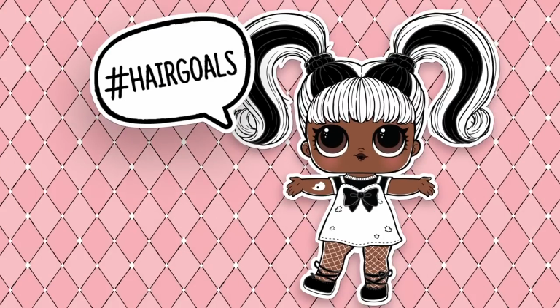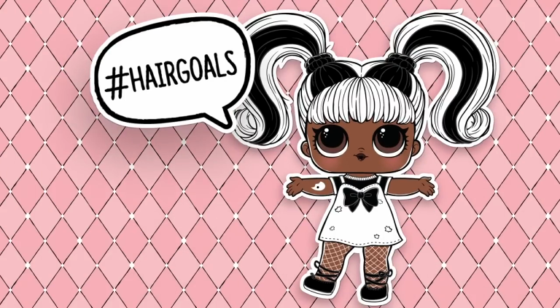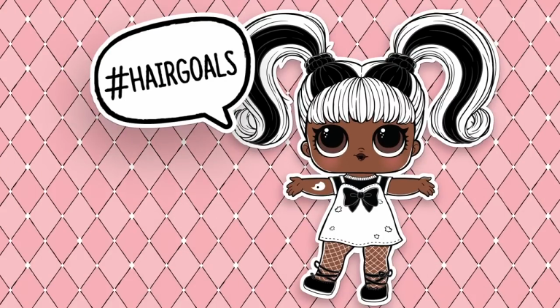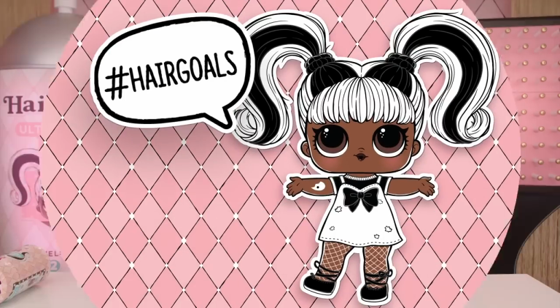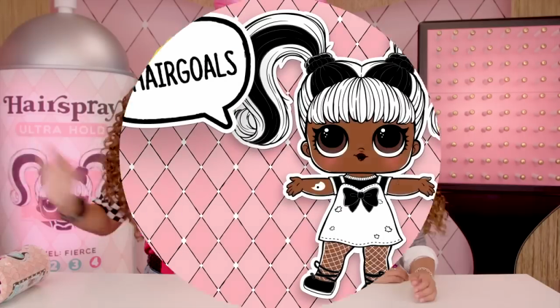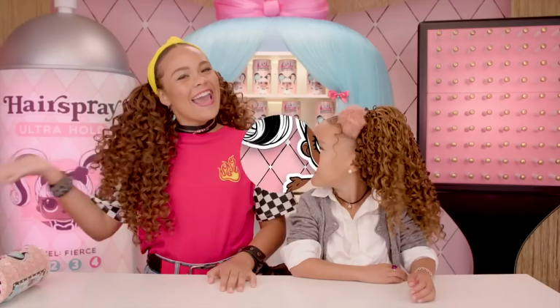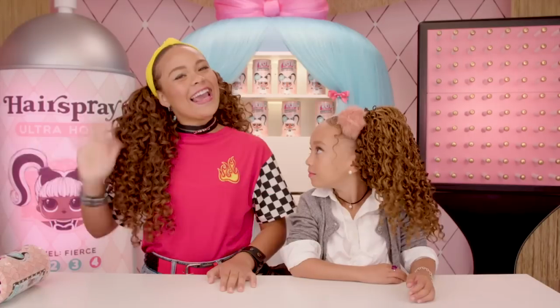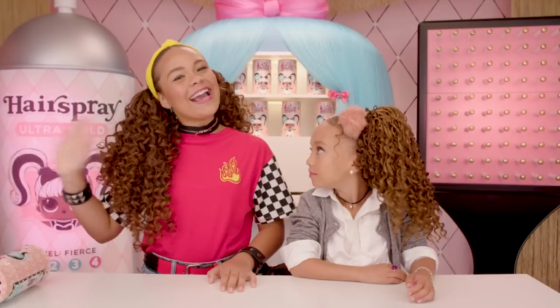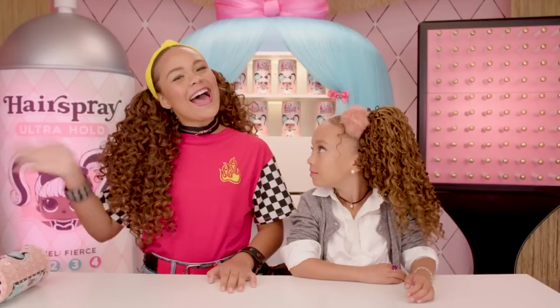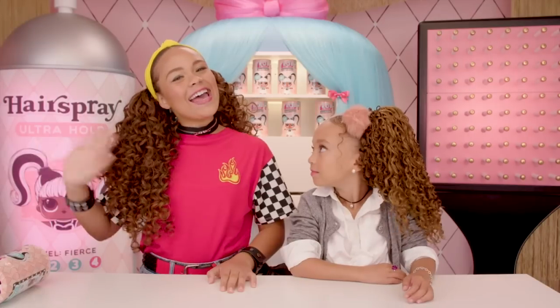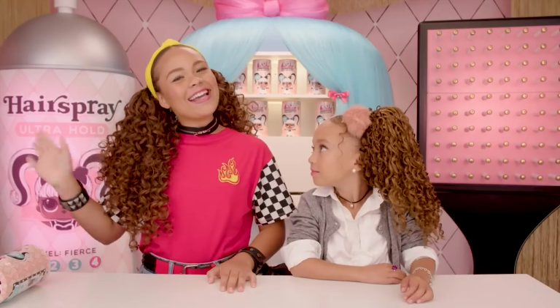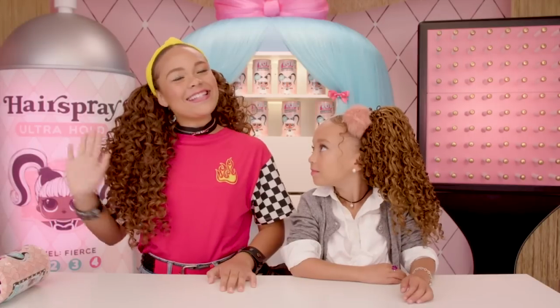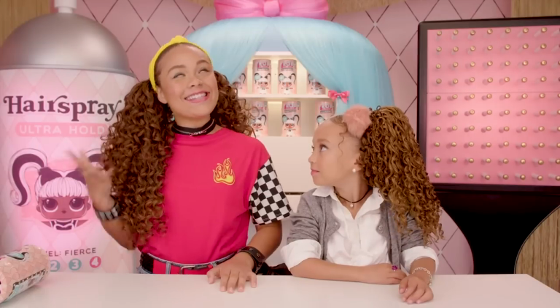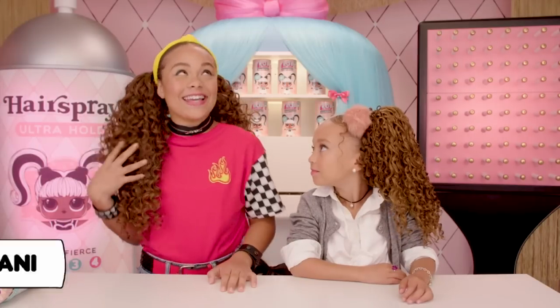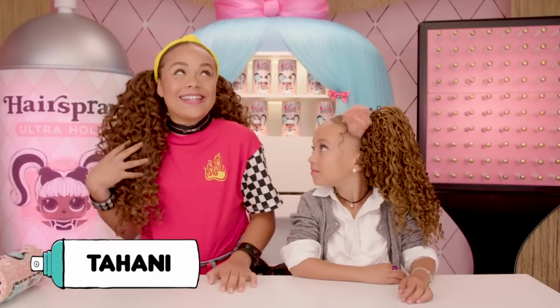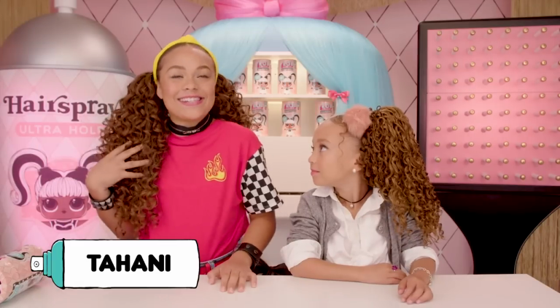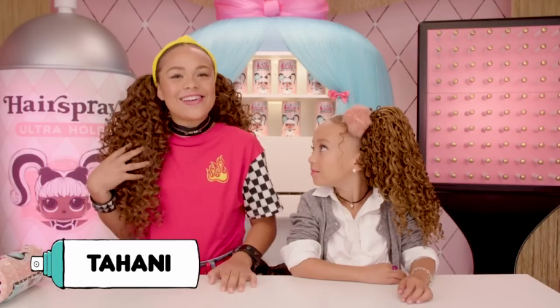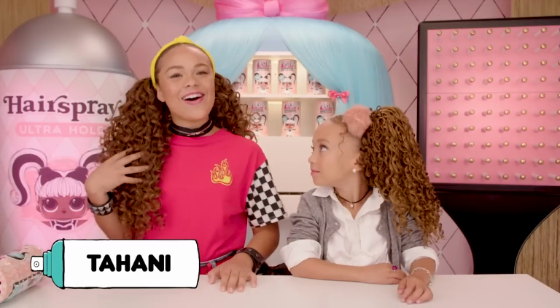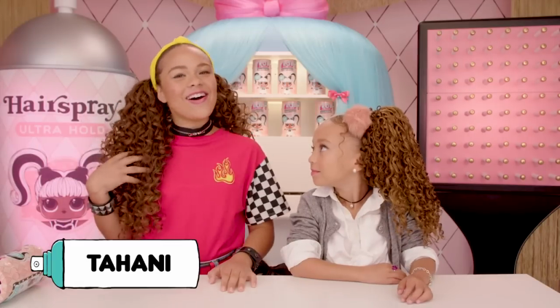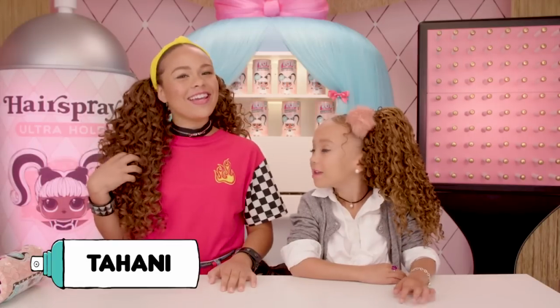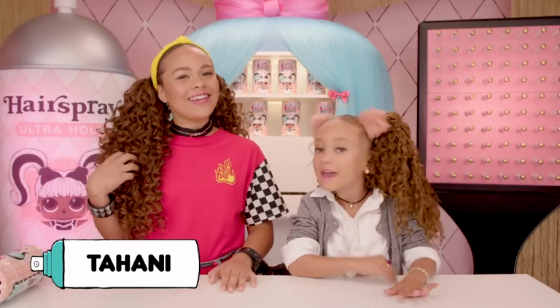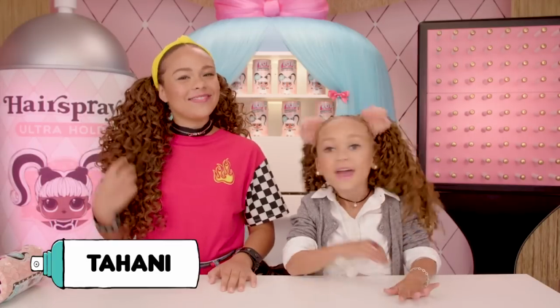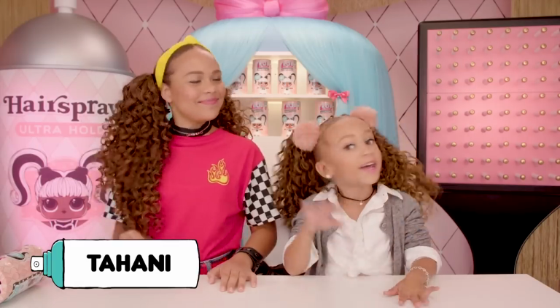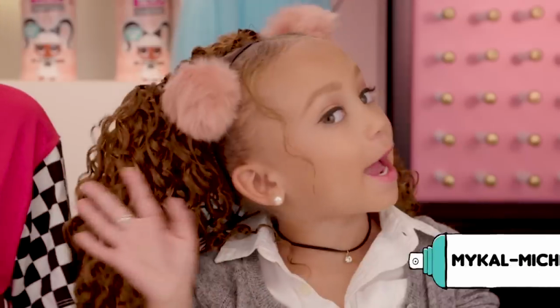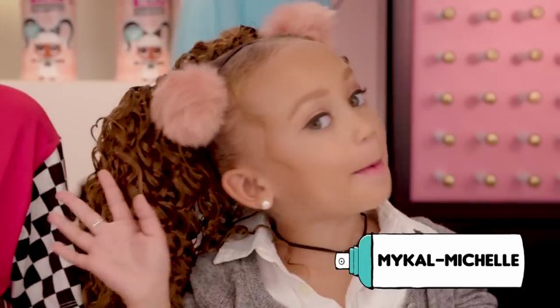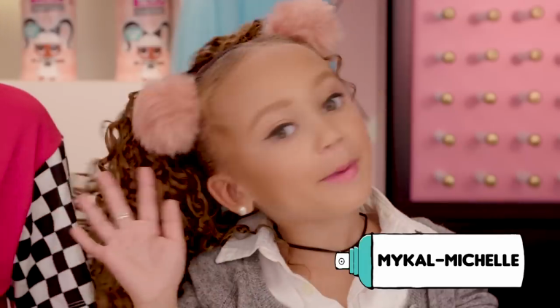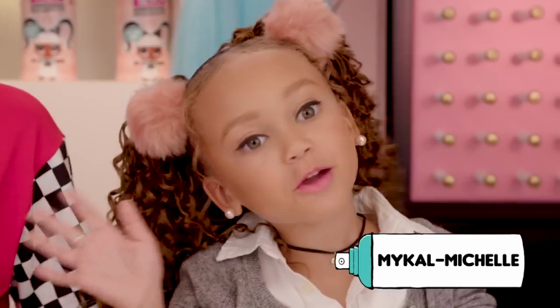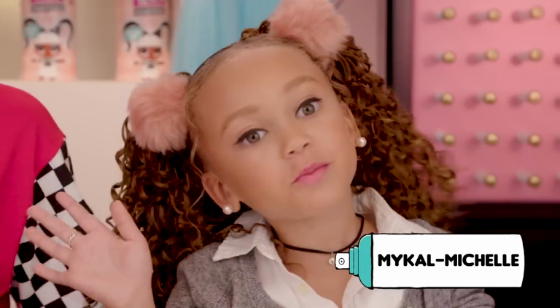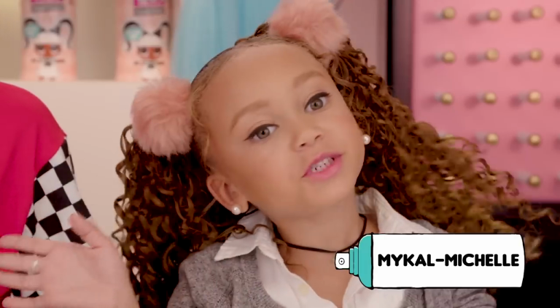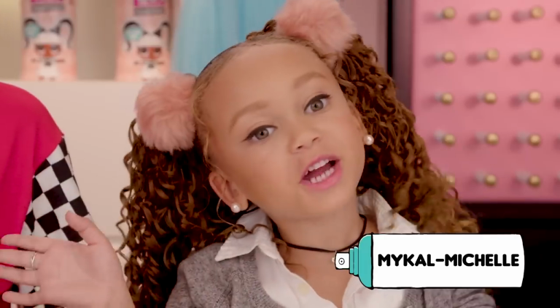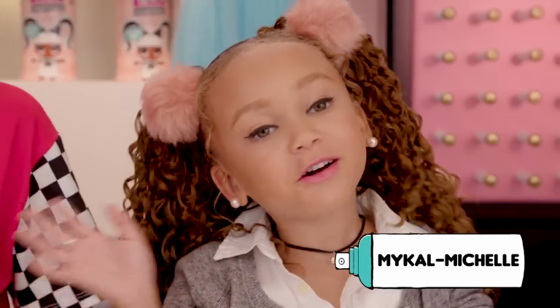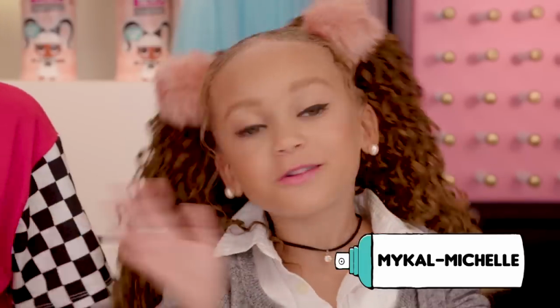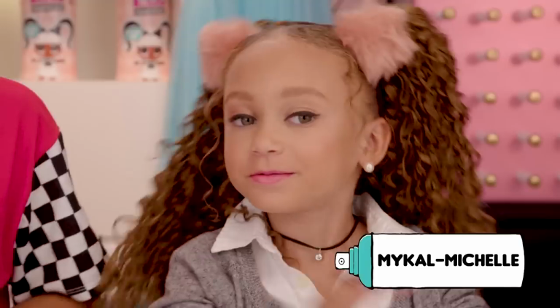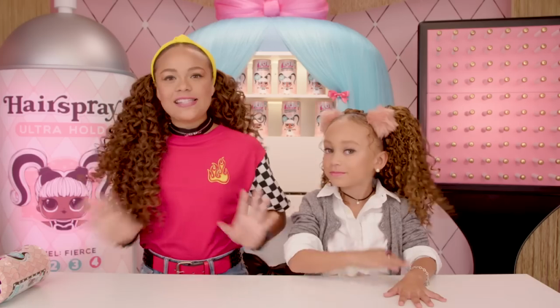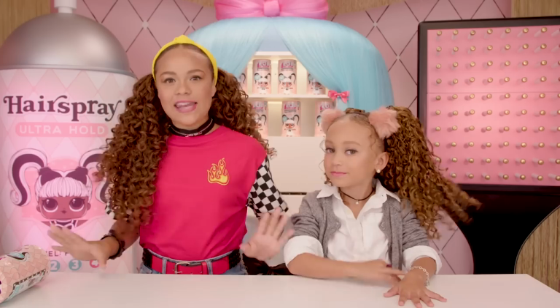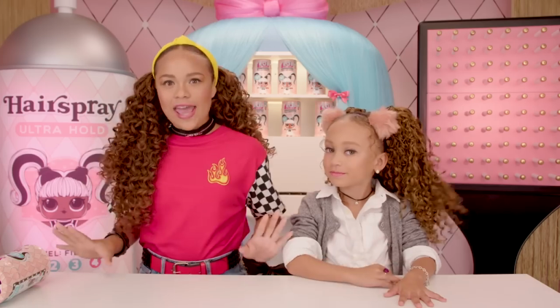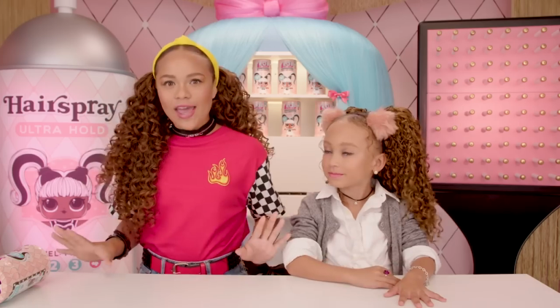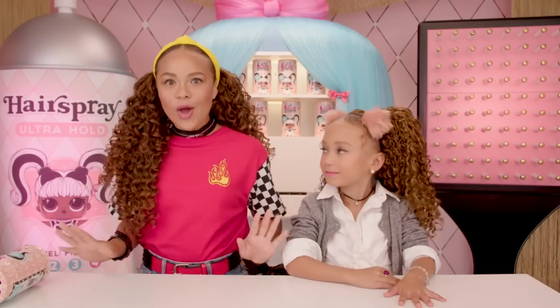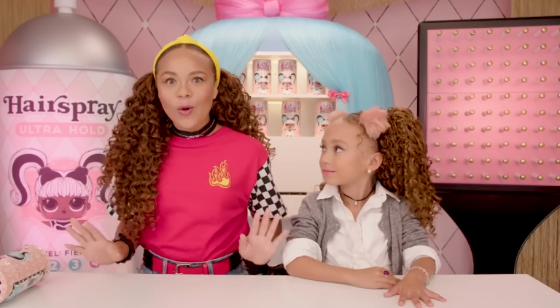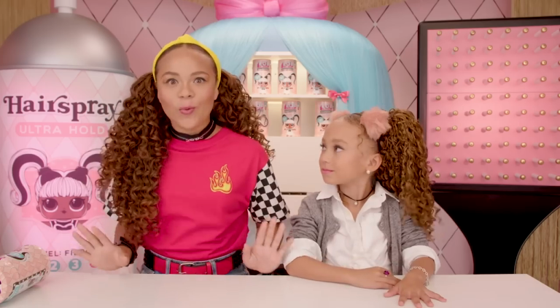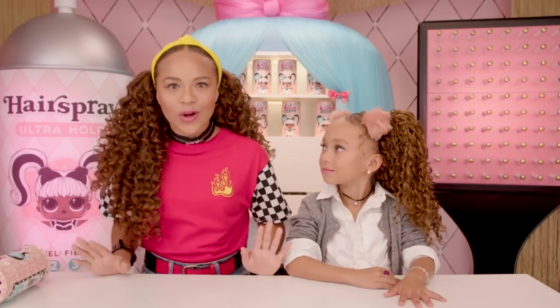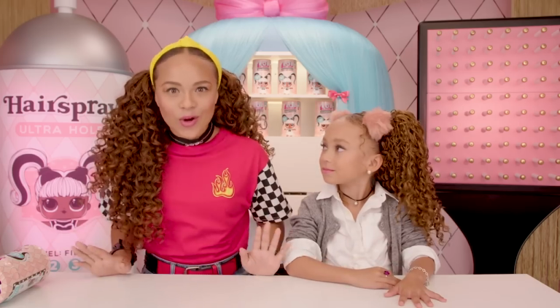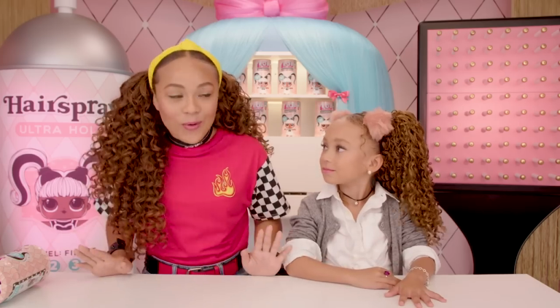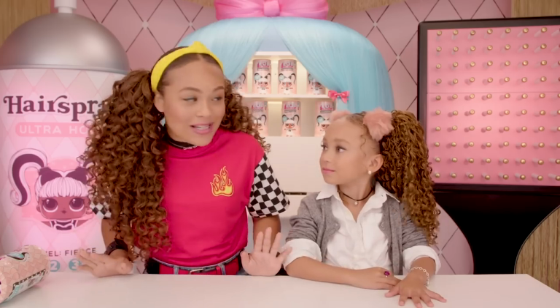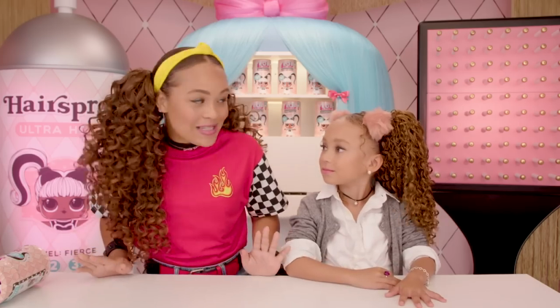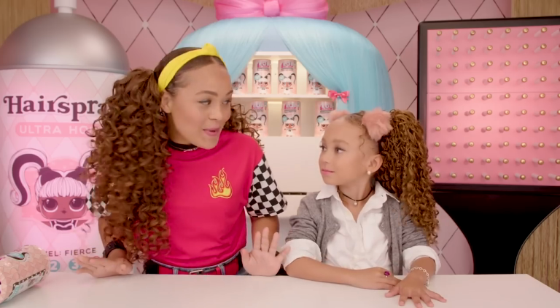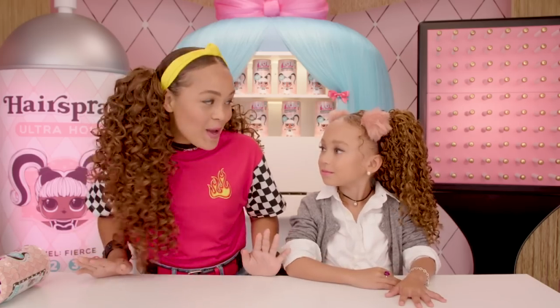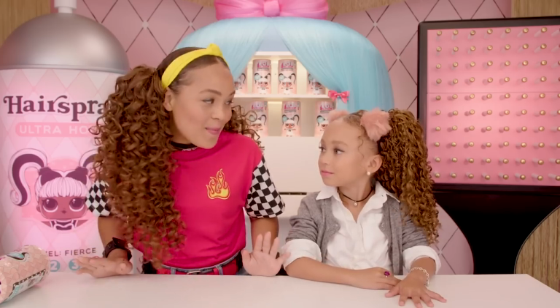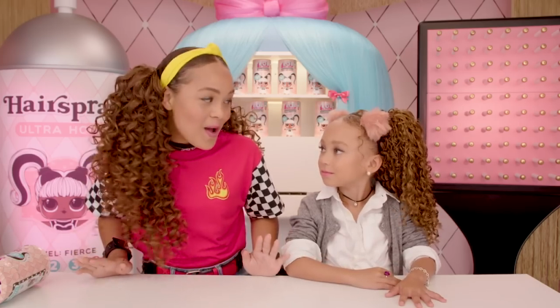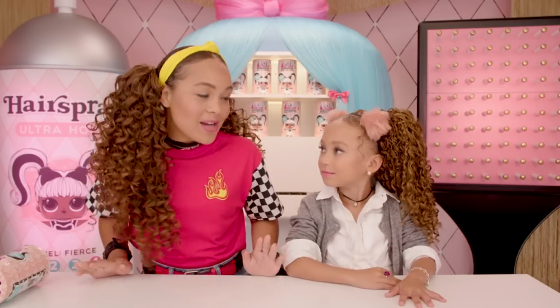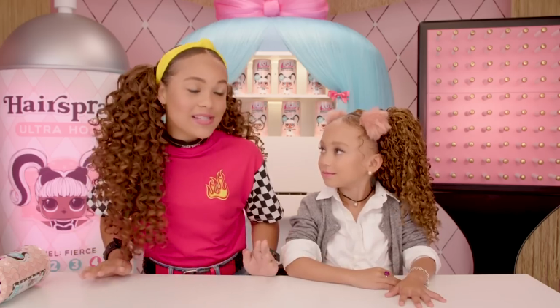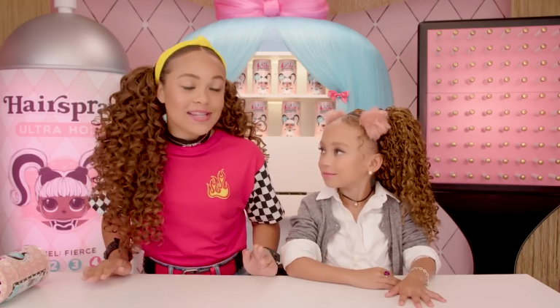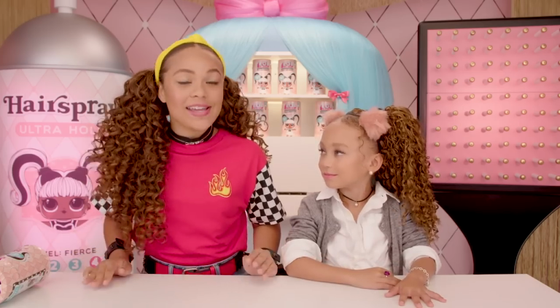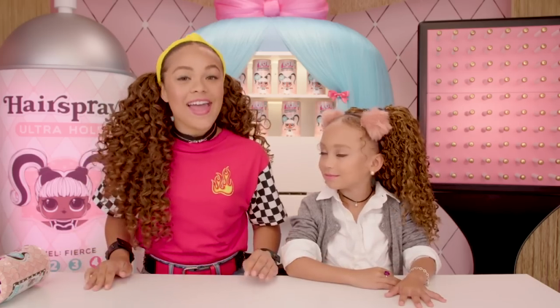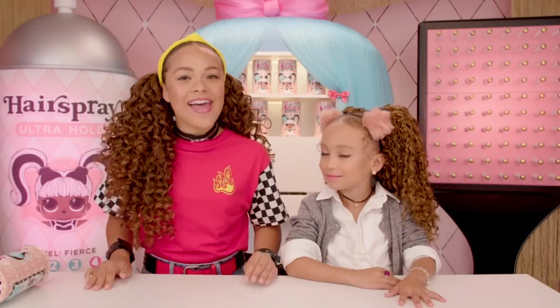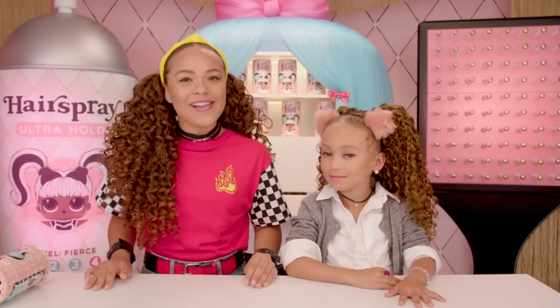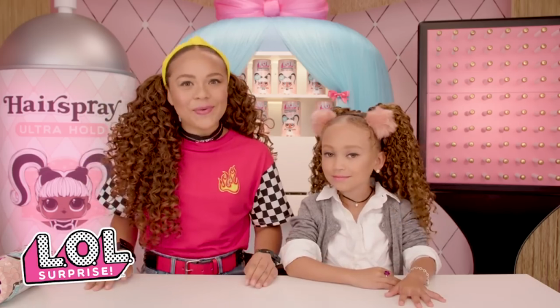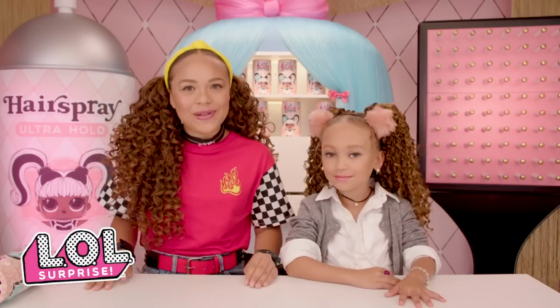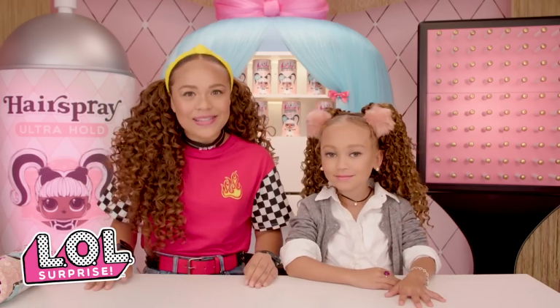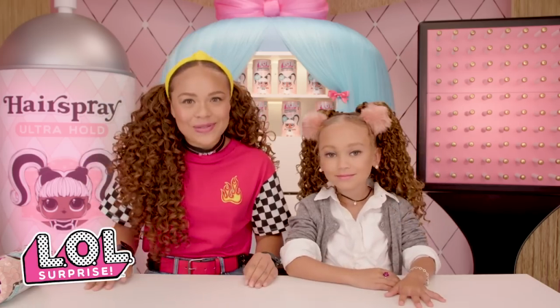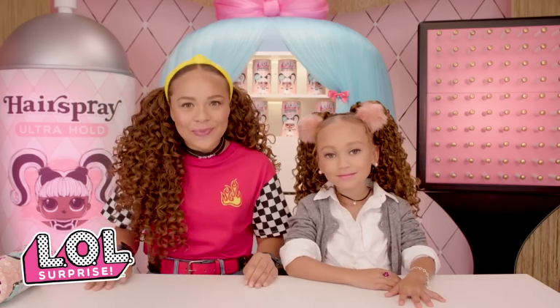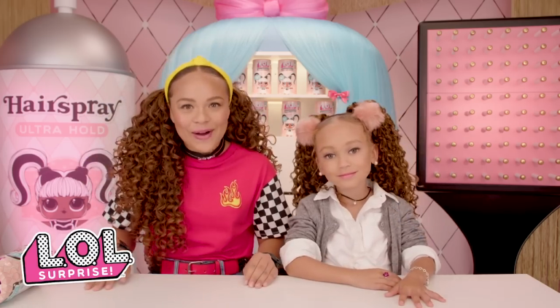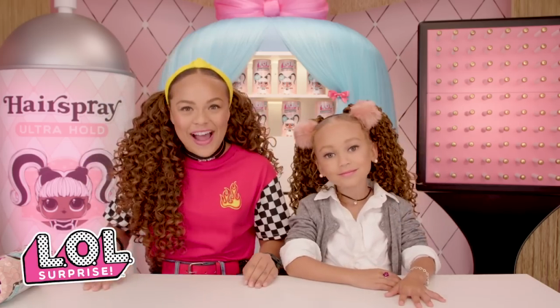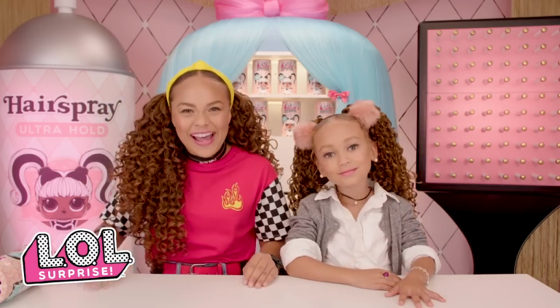Hey, guys. It's Tahani. And I'm Michael Michelle. Today, we're going to be unboxing LOL Surprise.